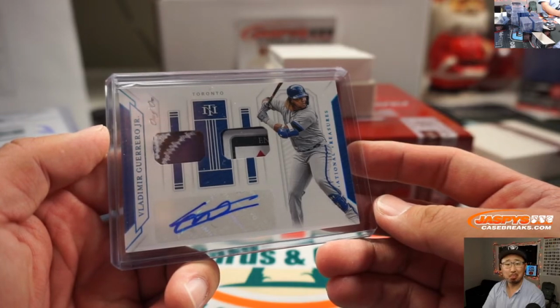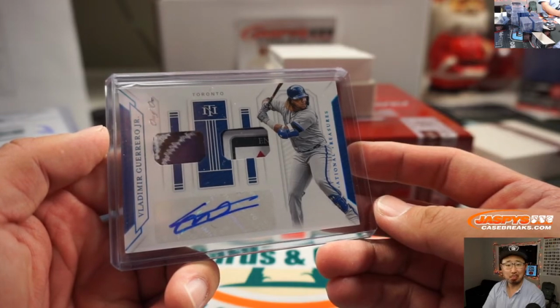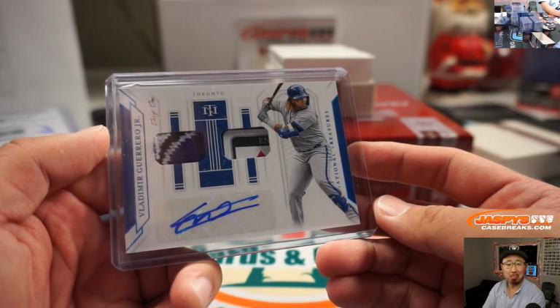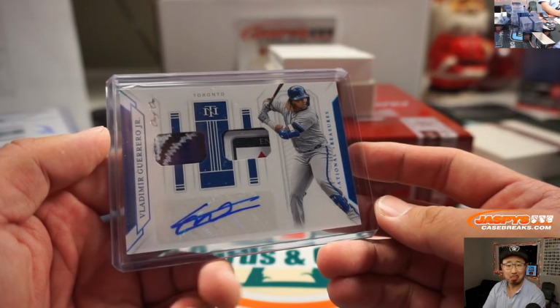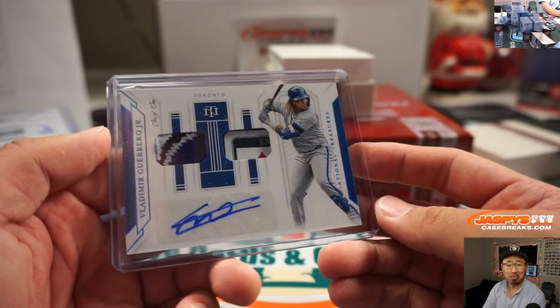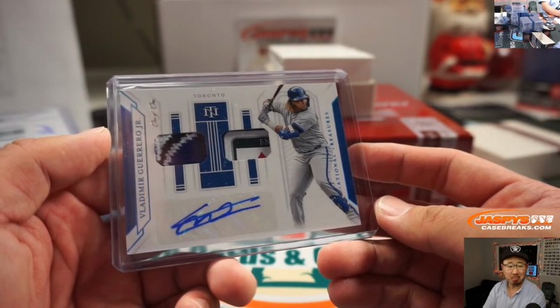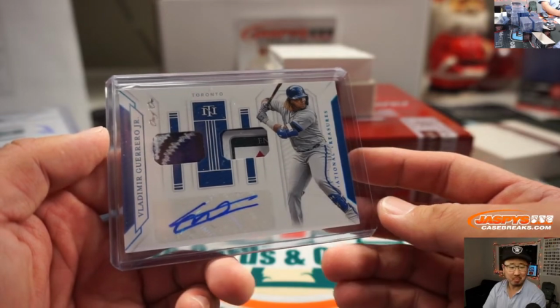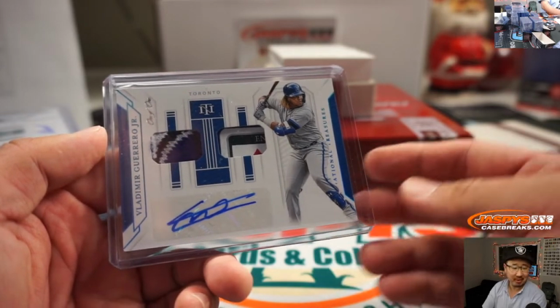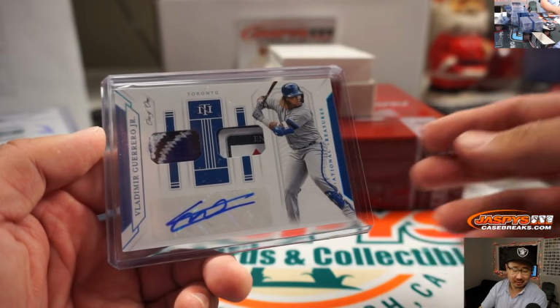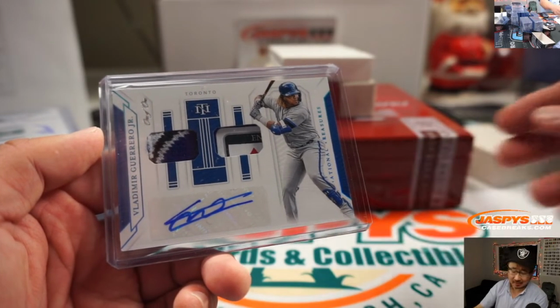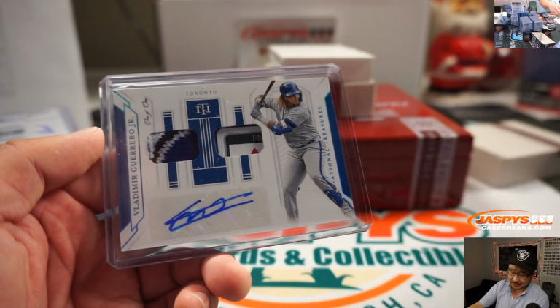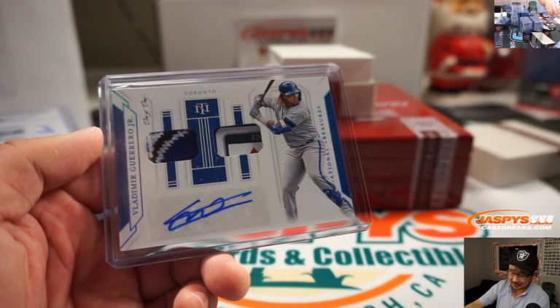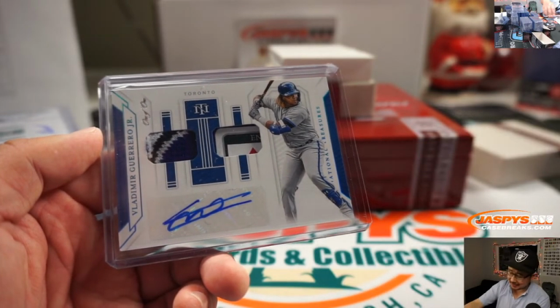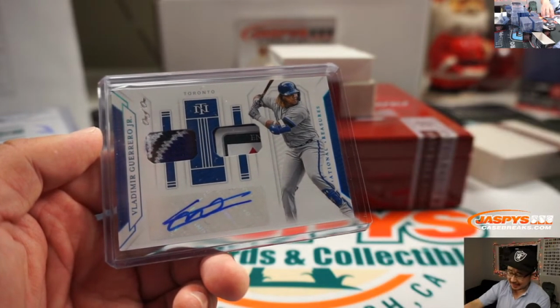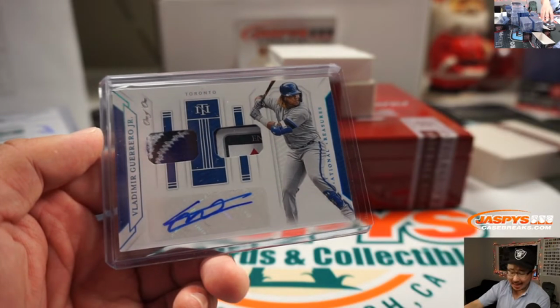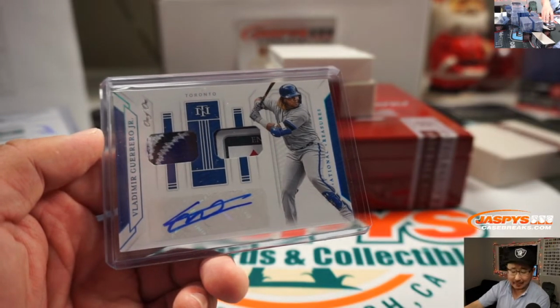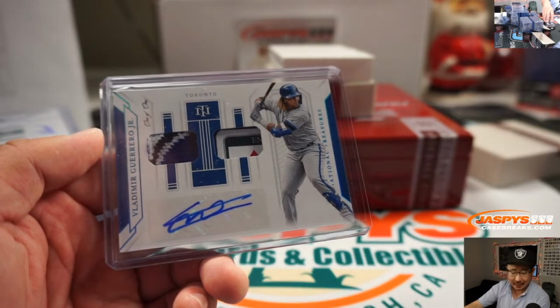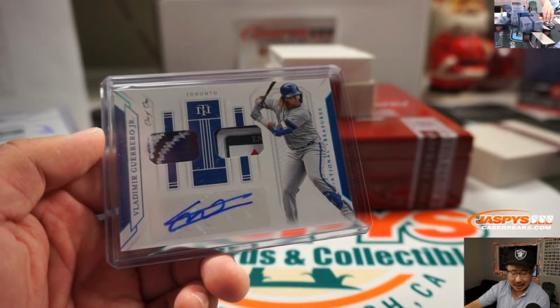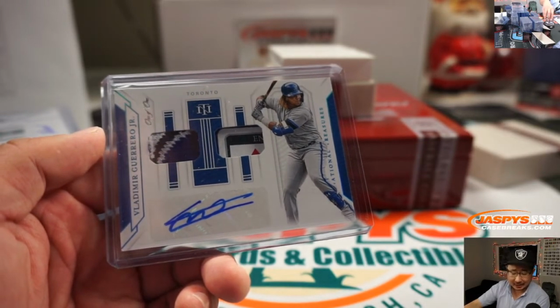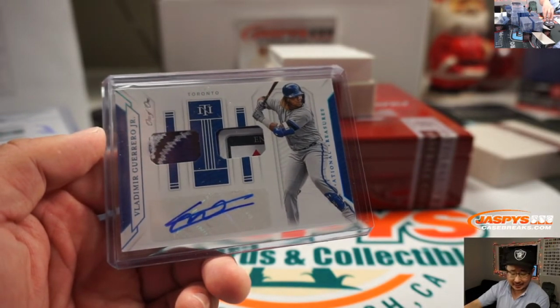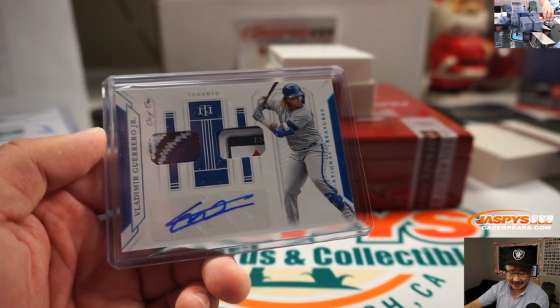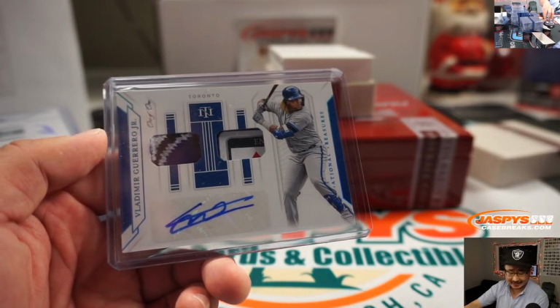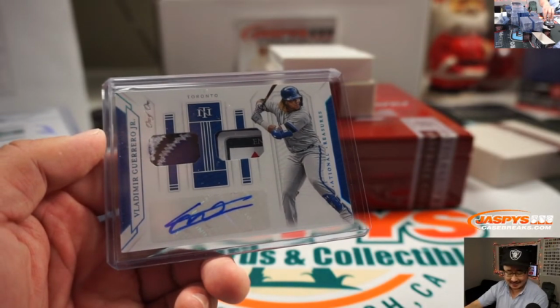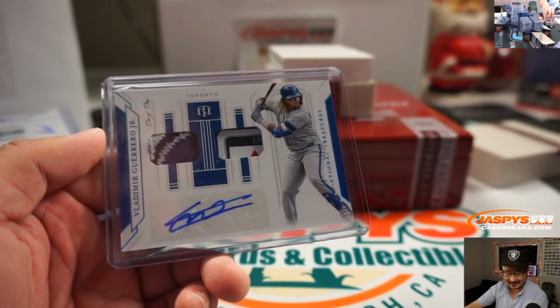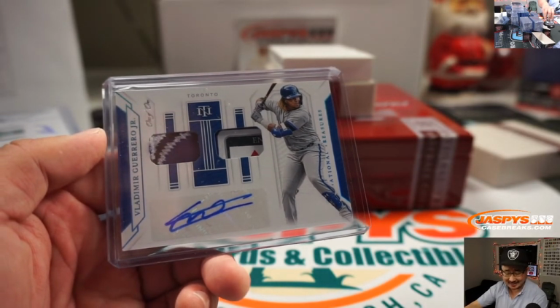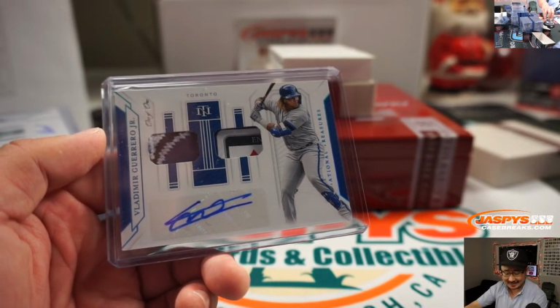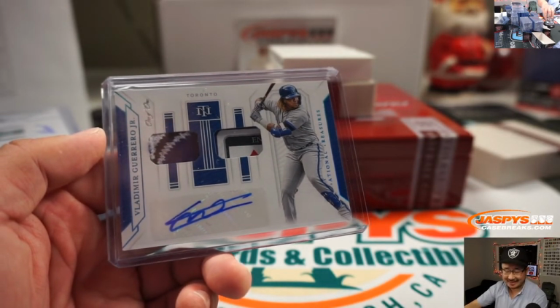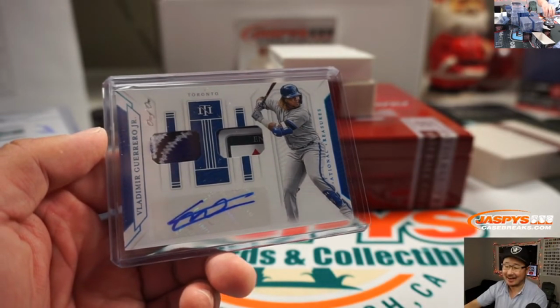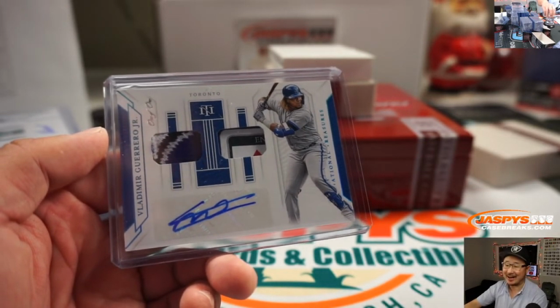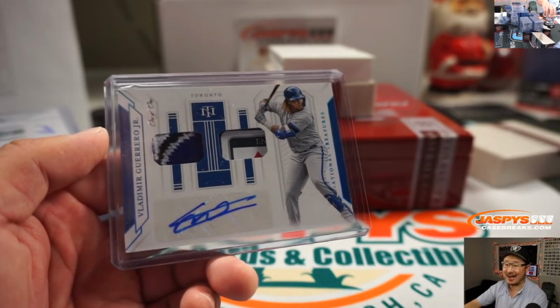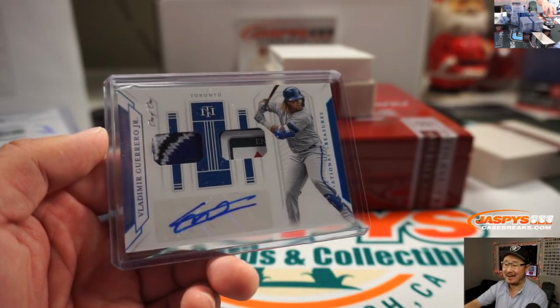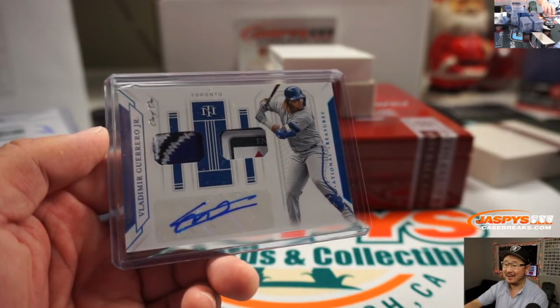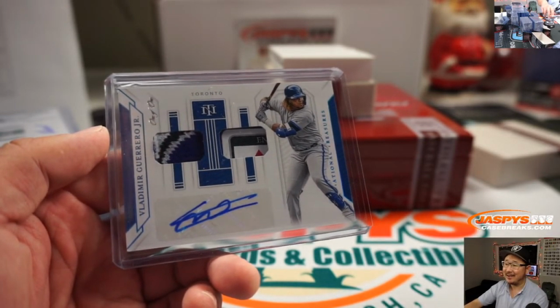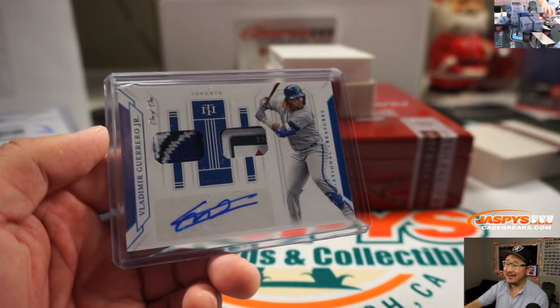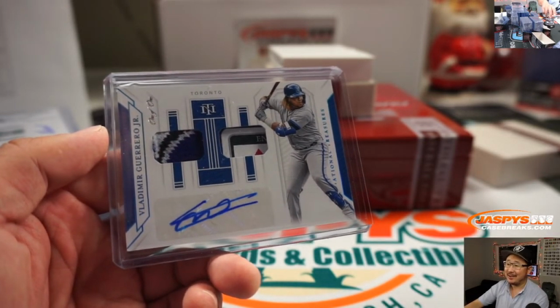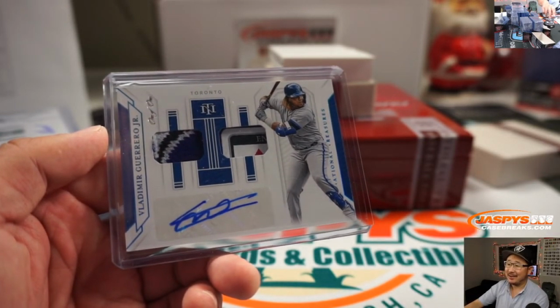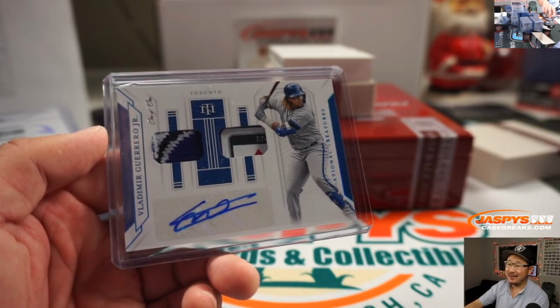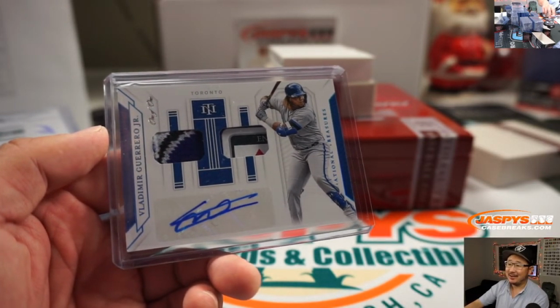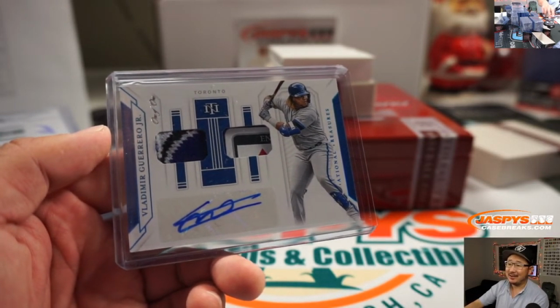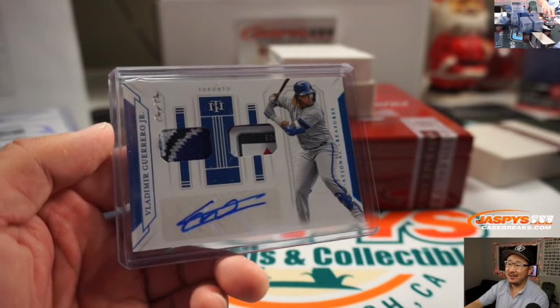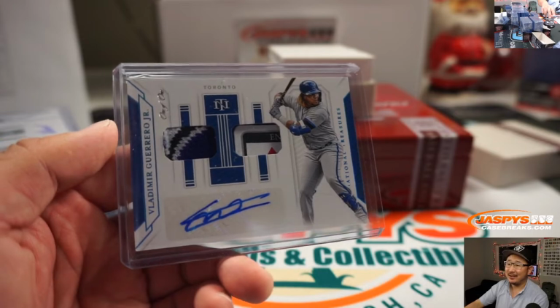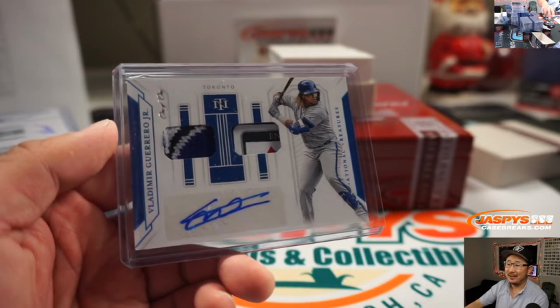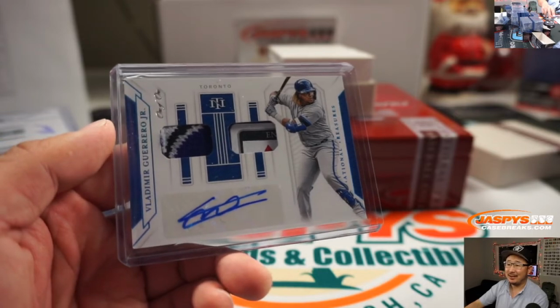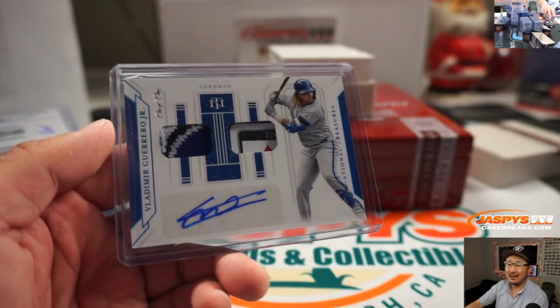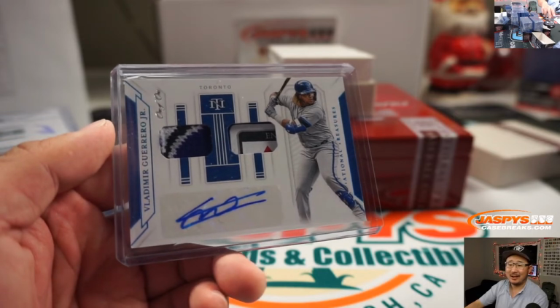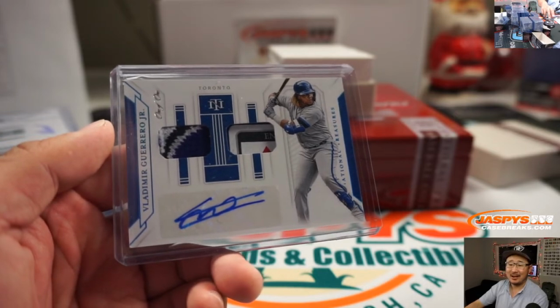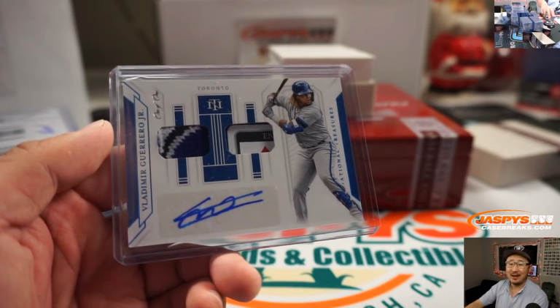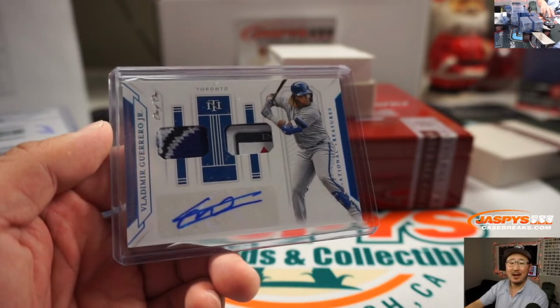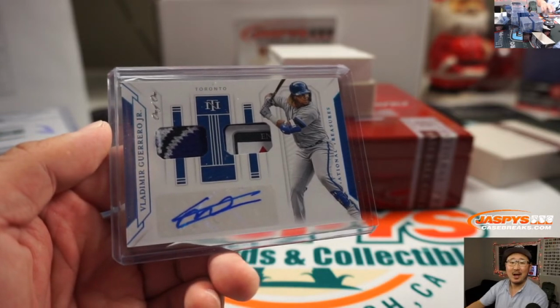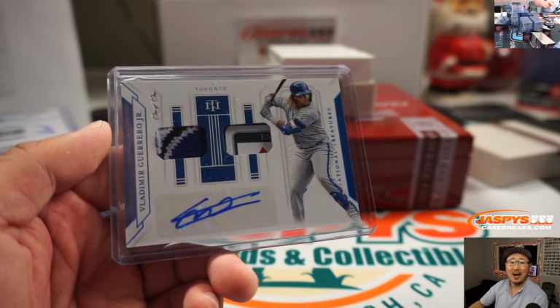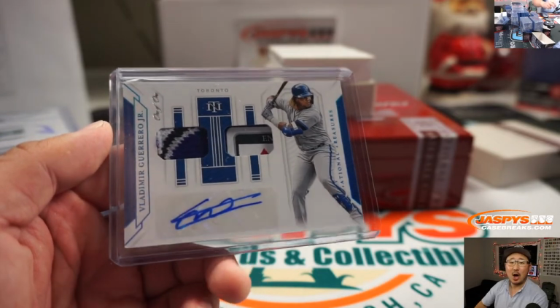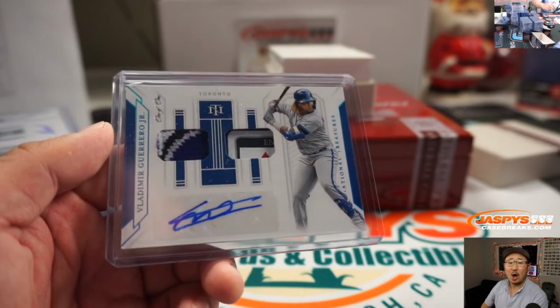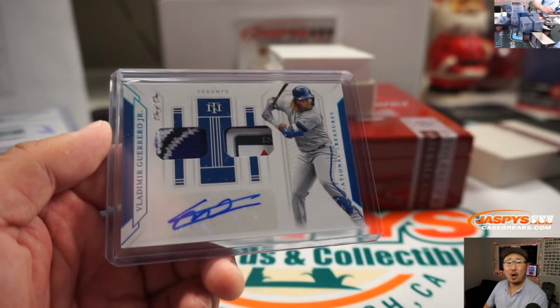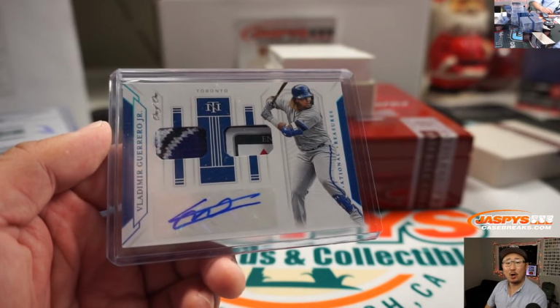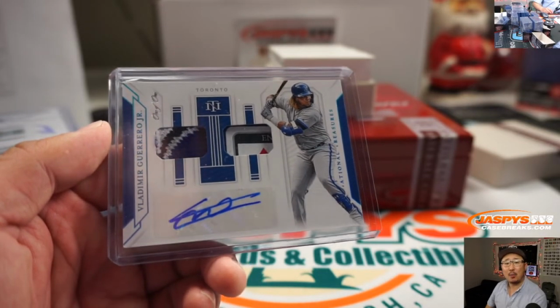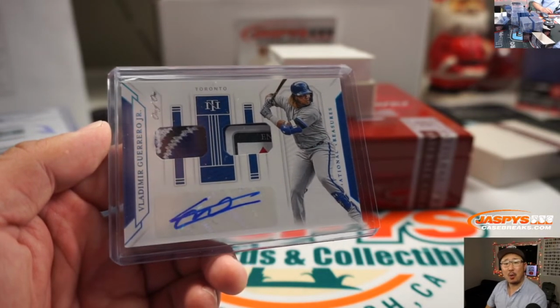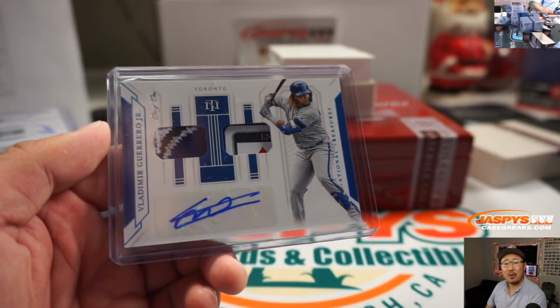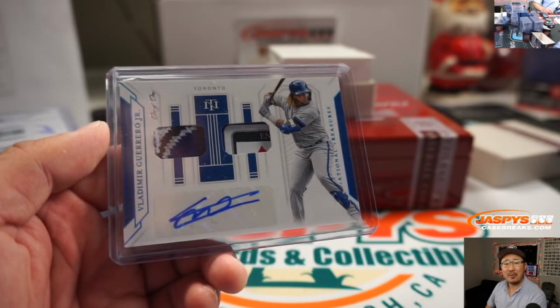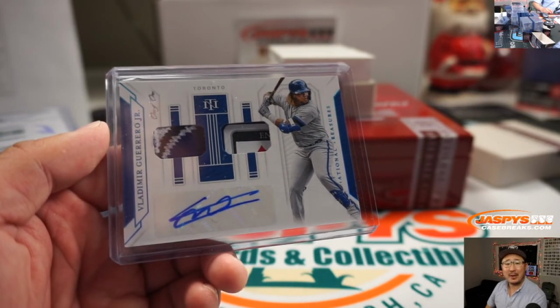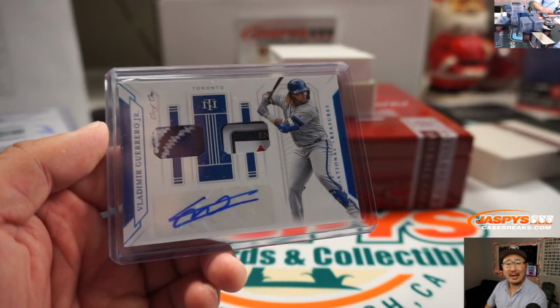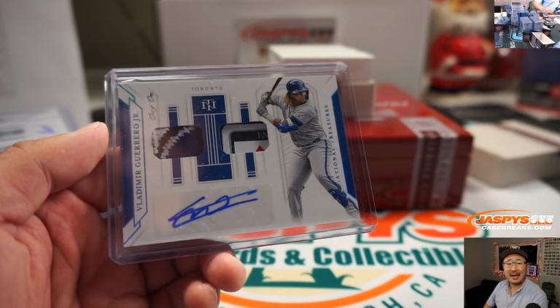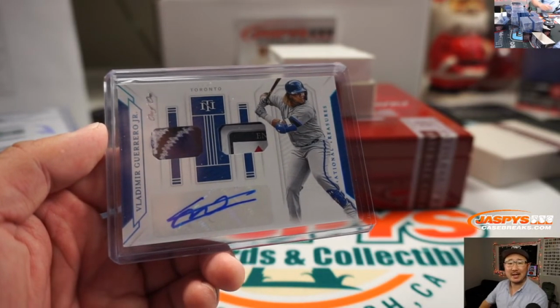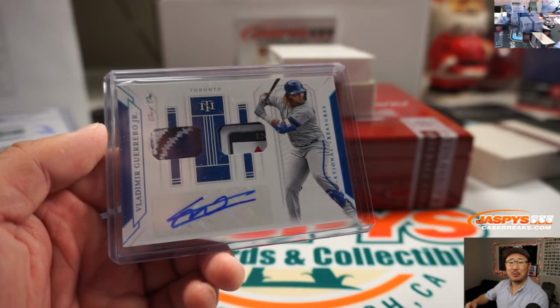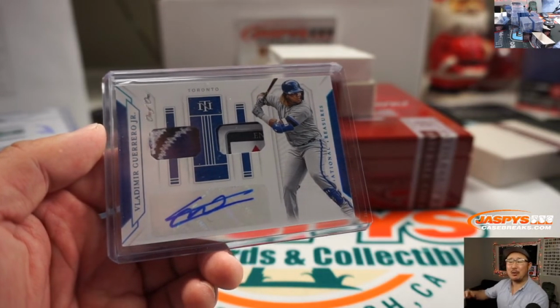Merry Christmas and Happy Holidays to D-Con. All aboard the Big Hit Express!